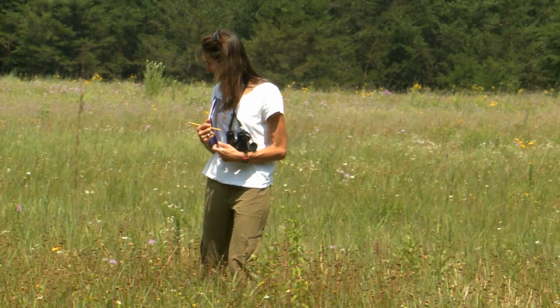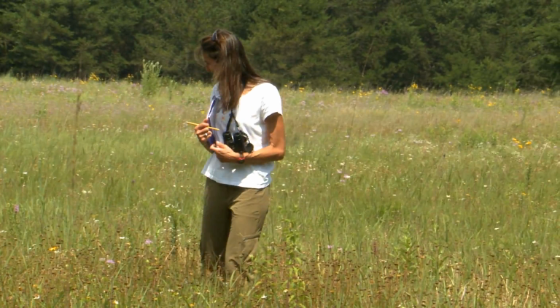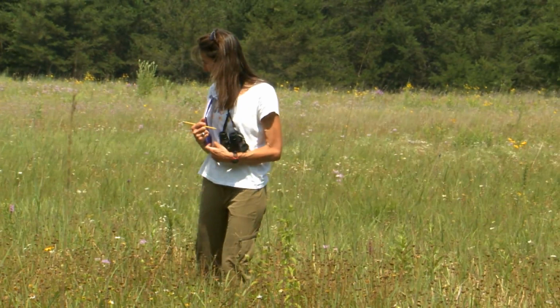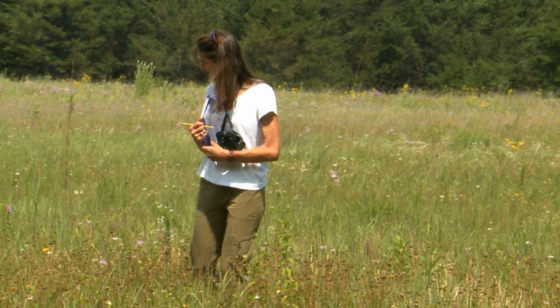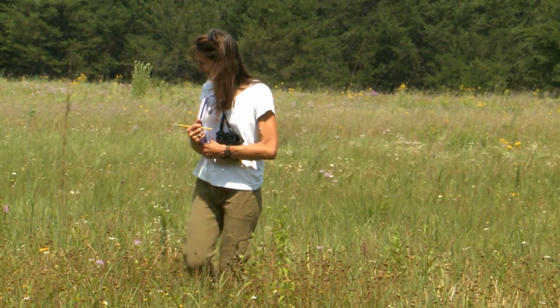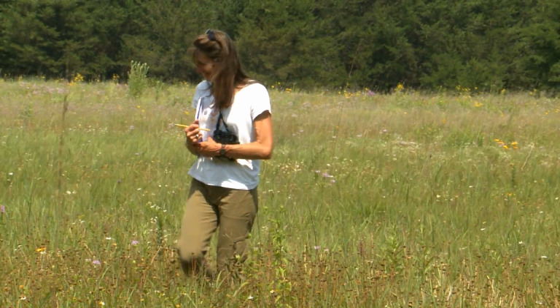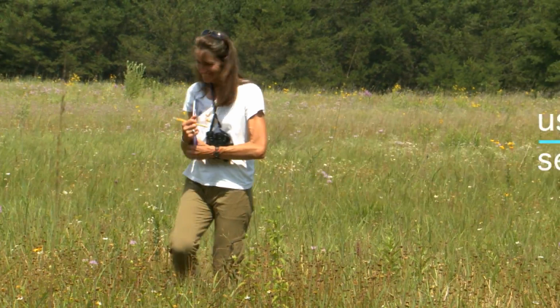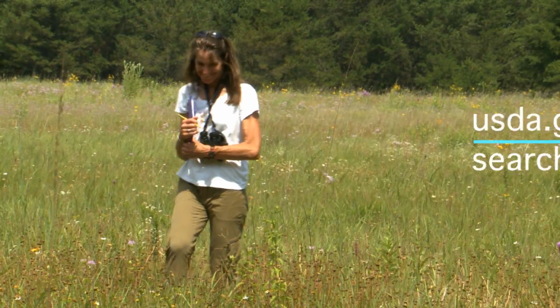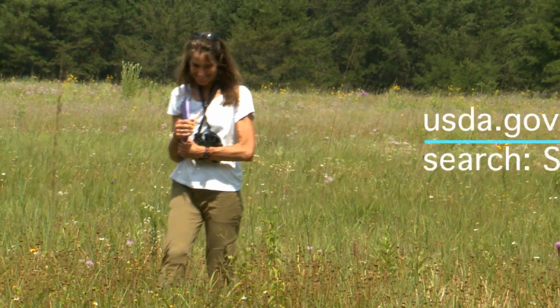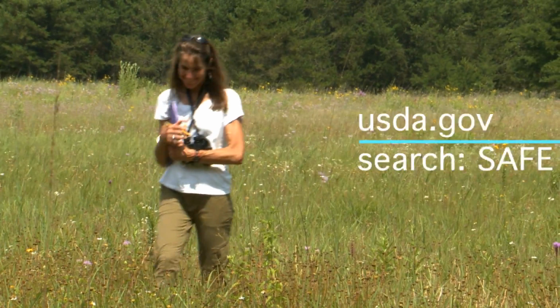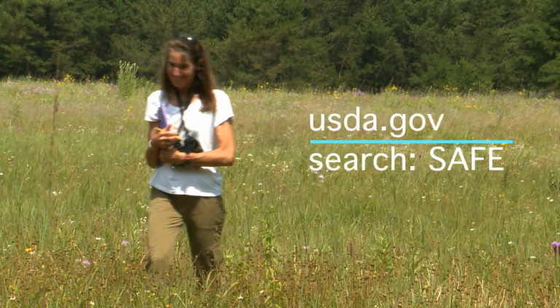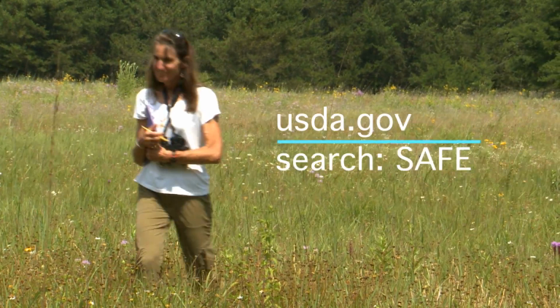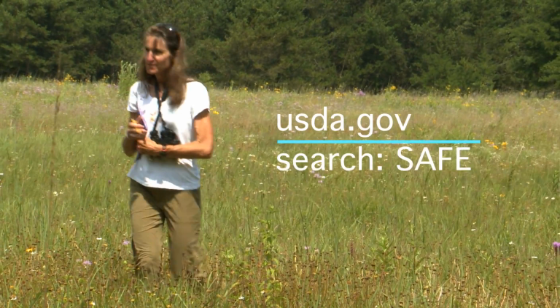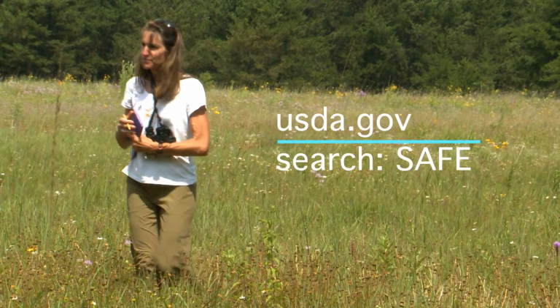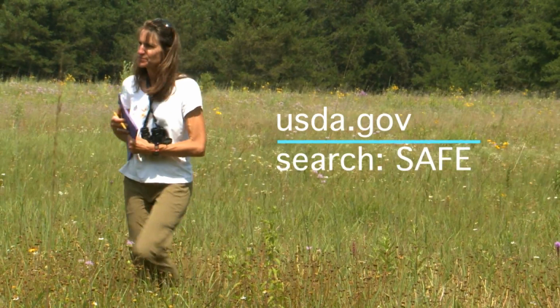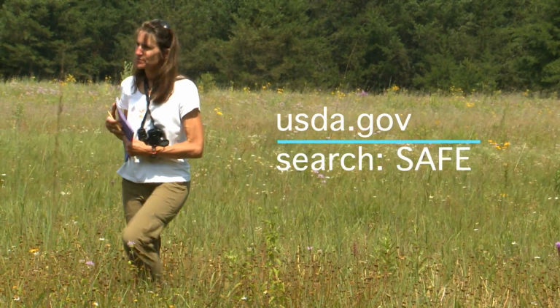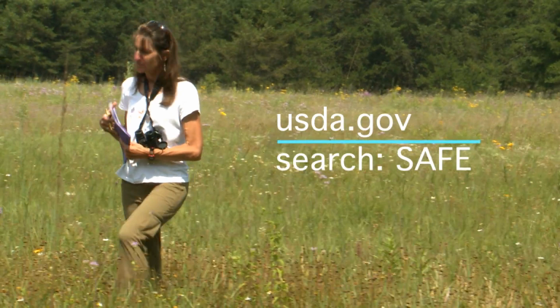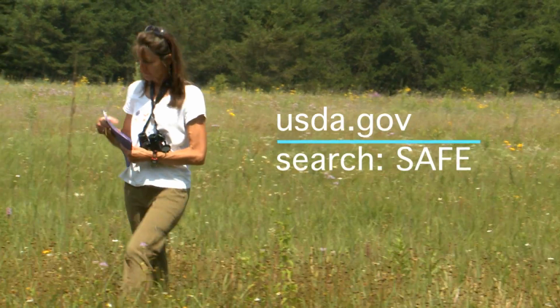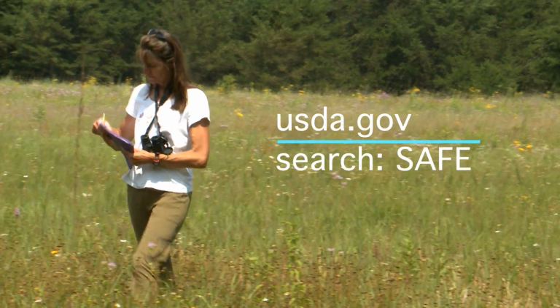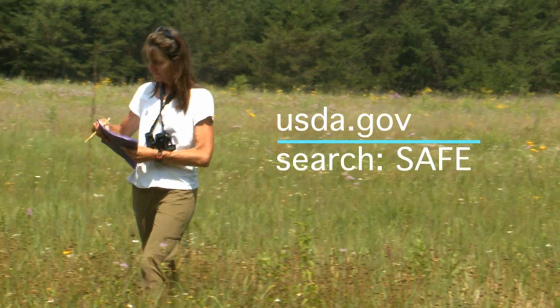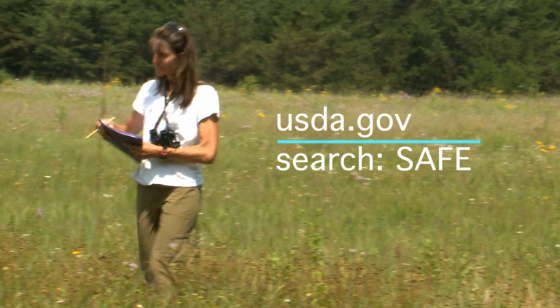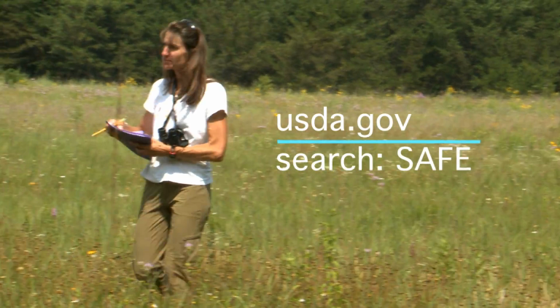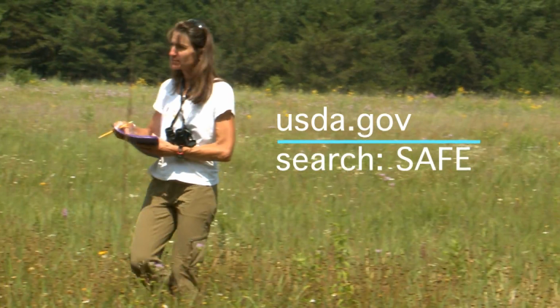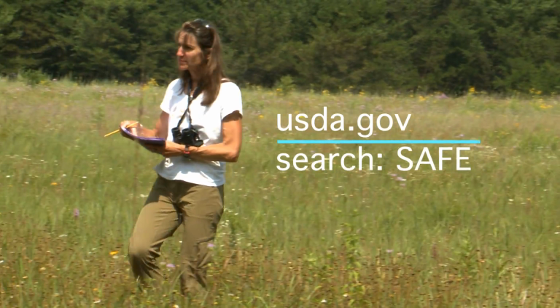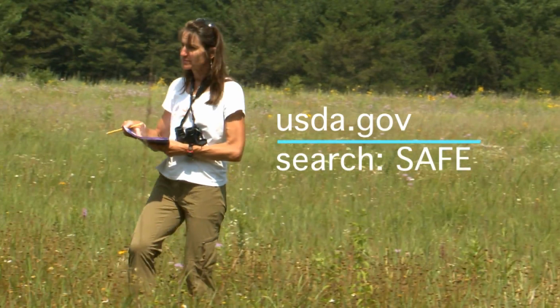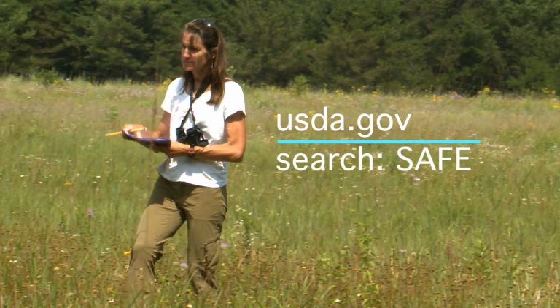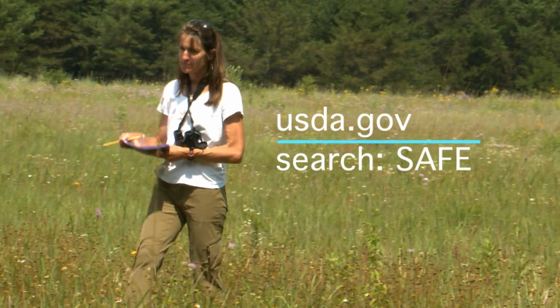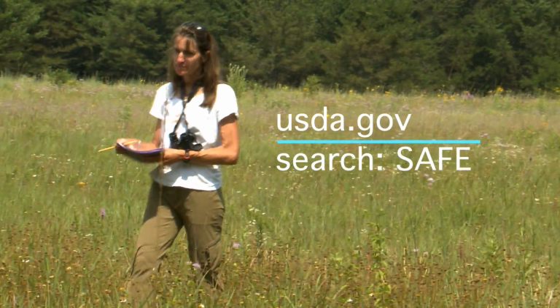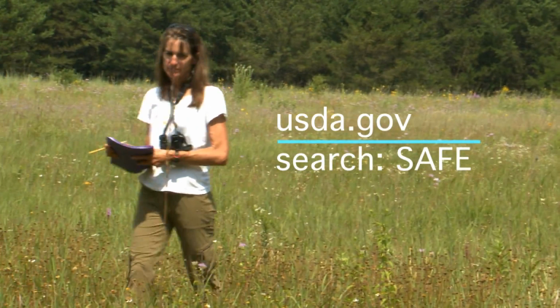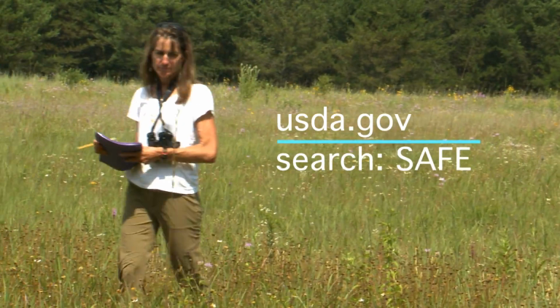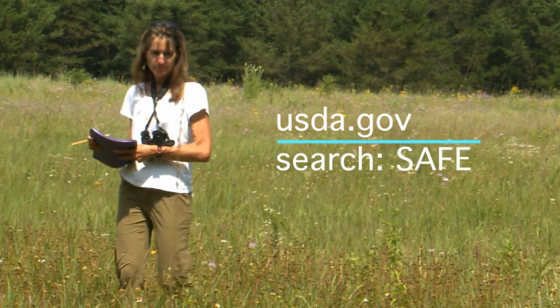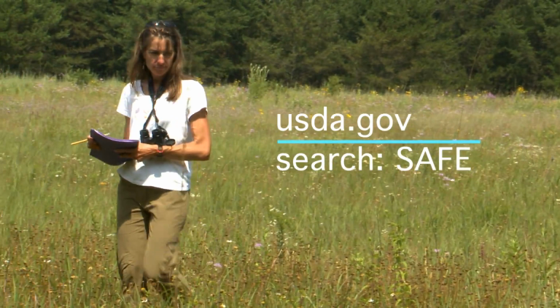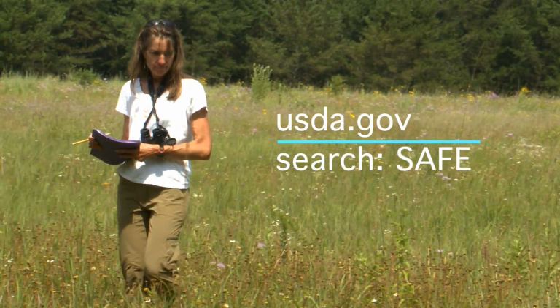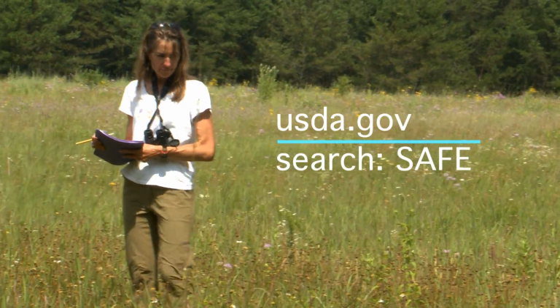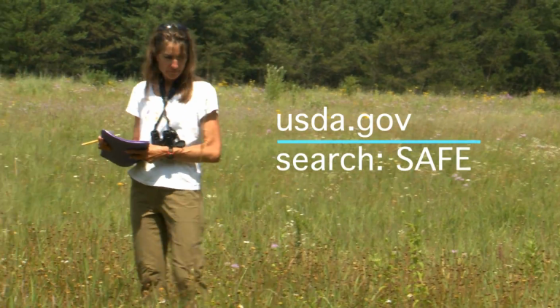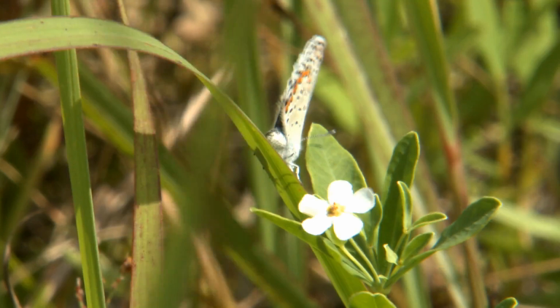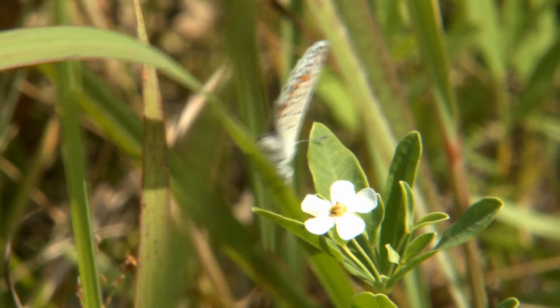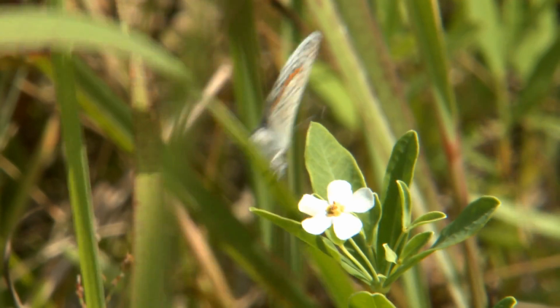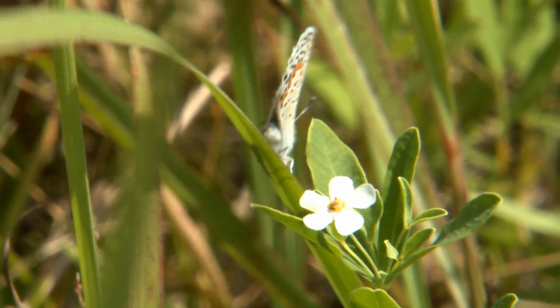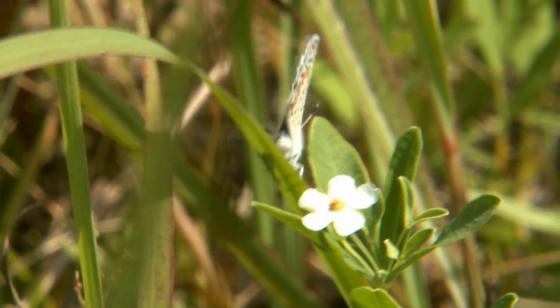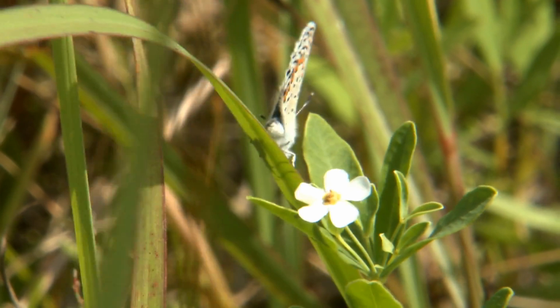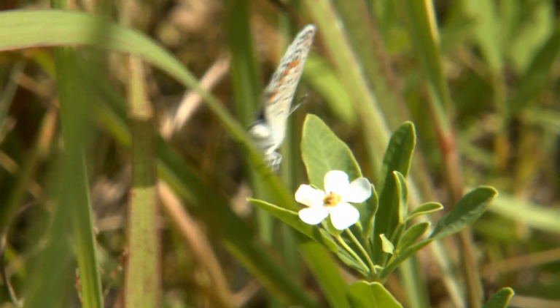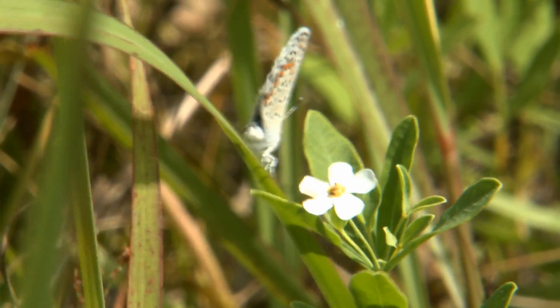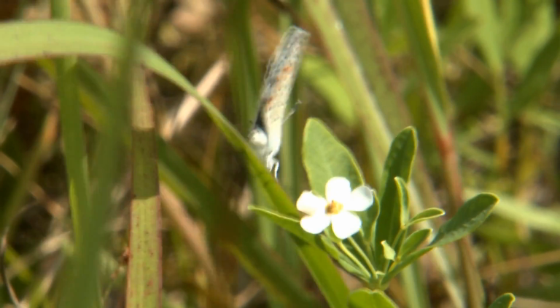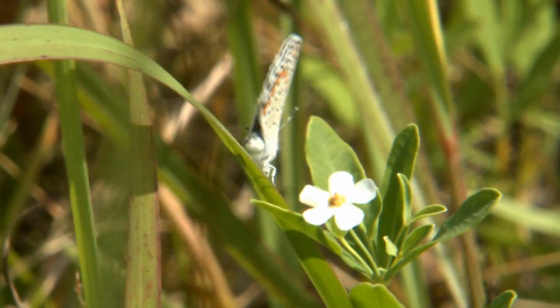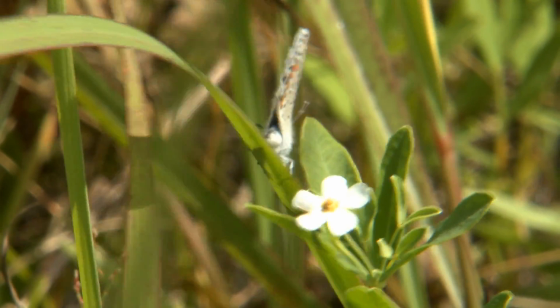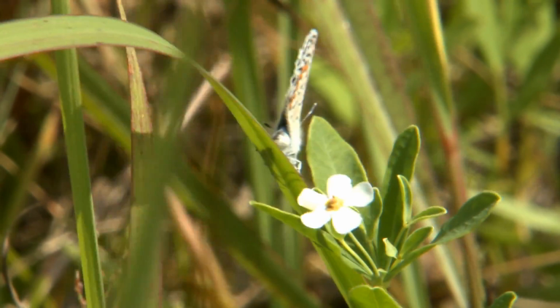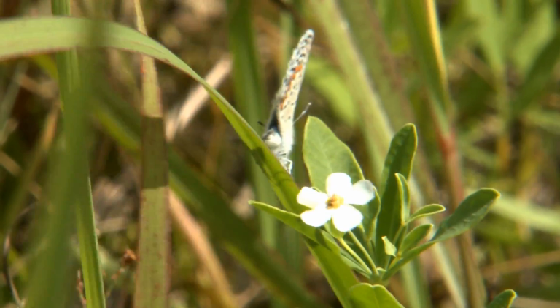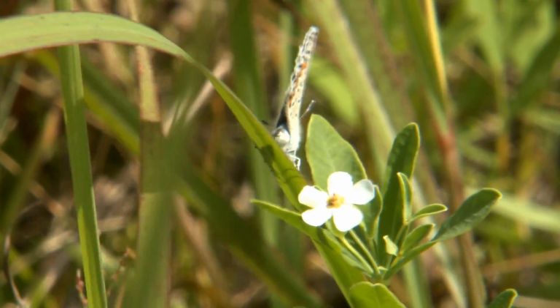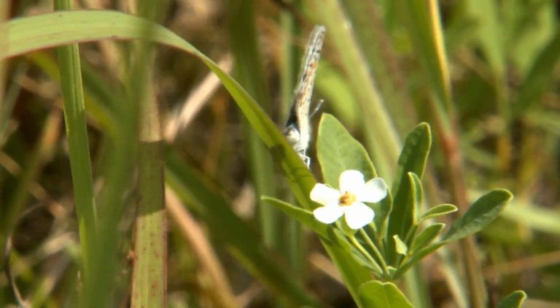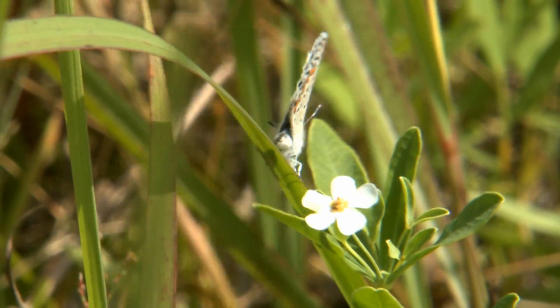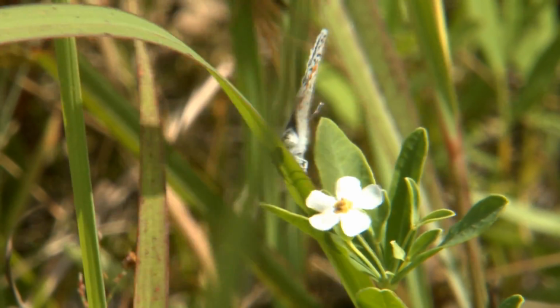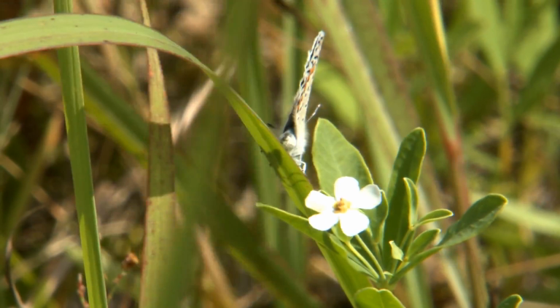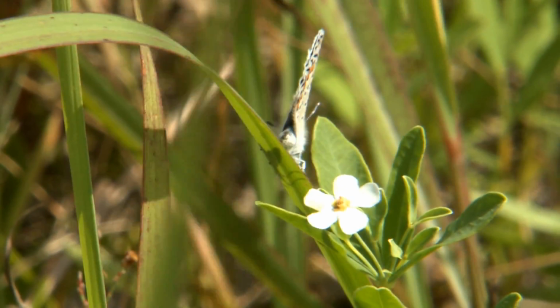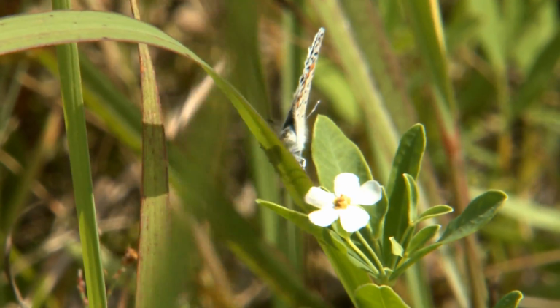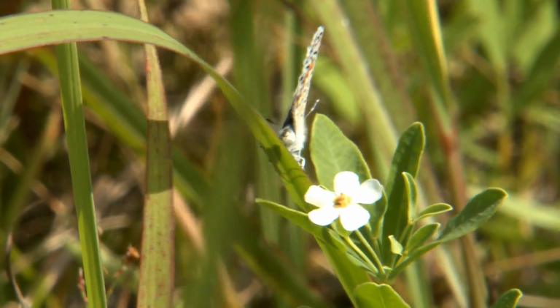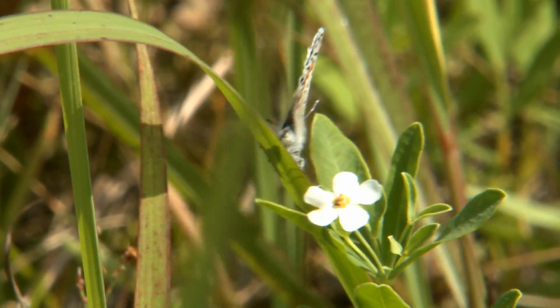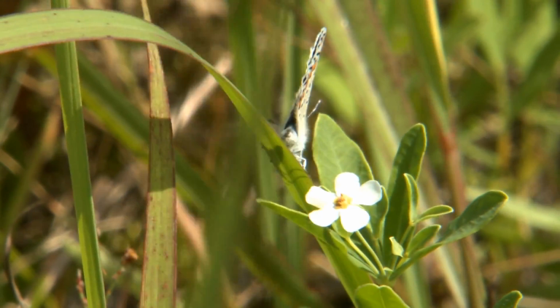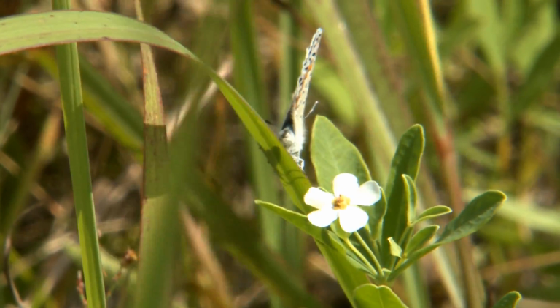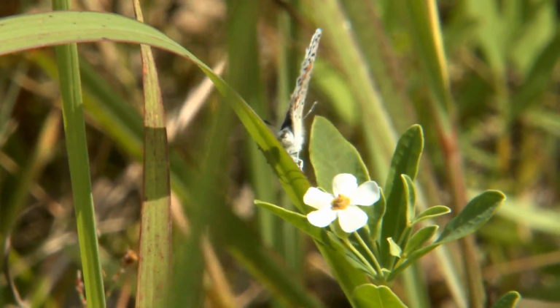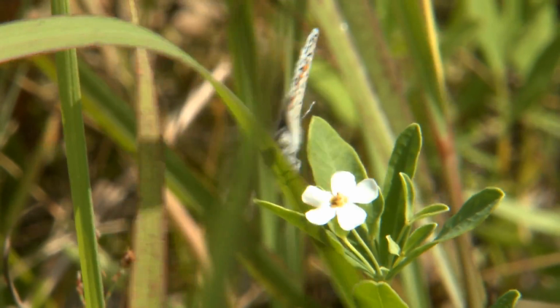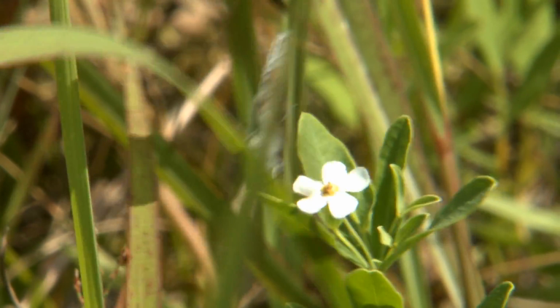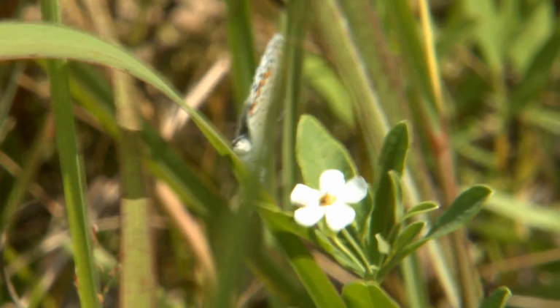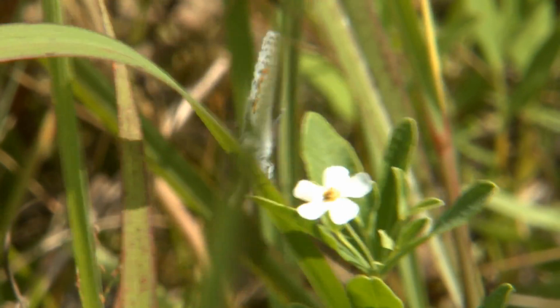To learn more, visit USDA.gov and search SAFE. For the U.S. Department of Agriculture, I'm Pat O'Leary.